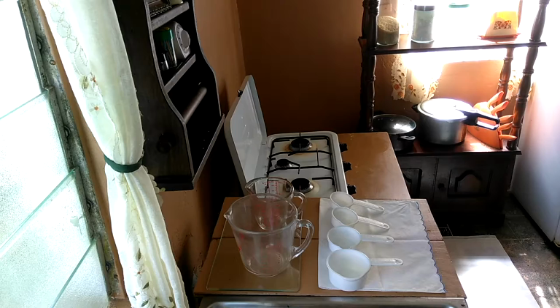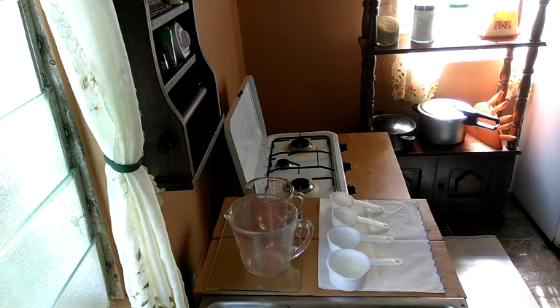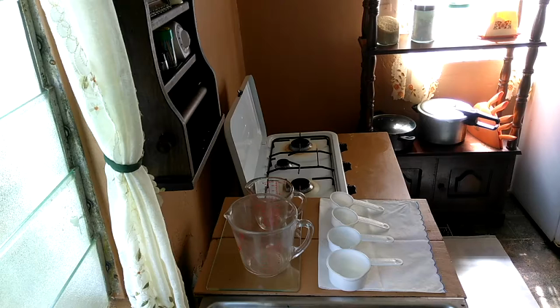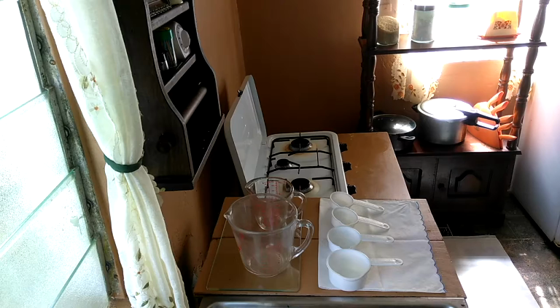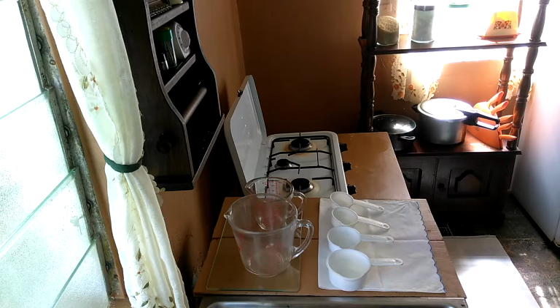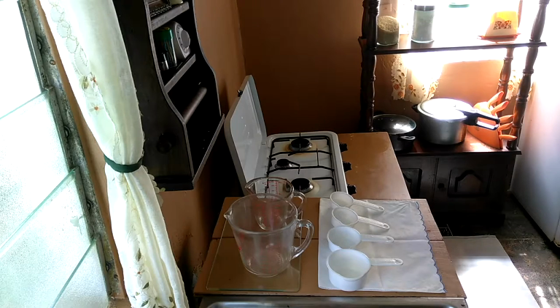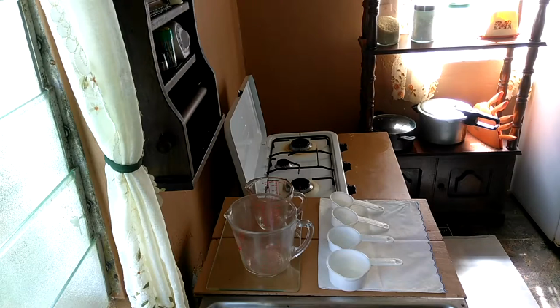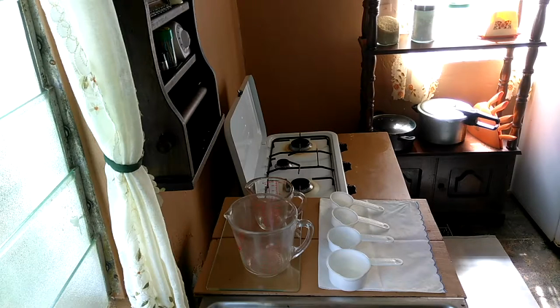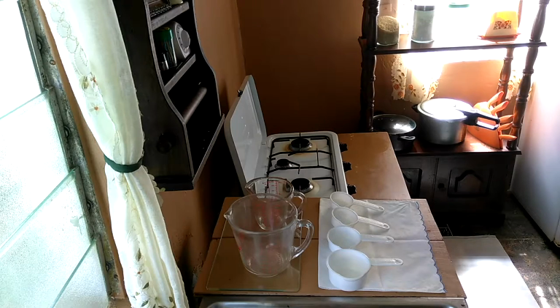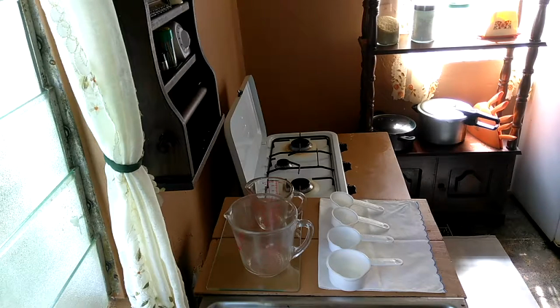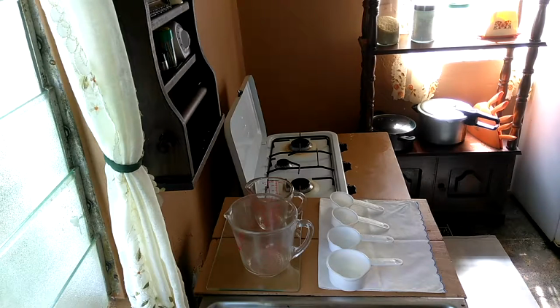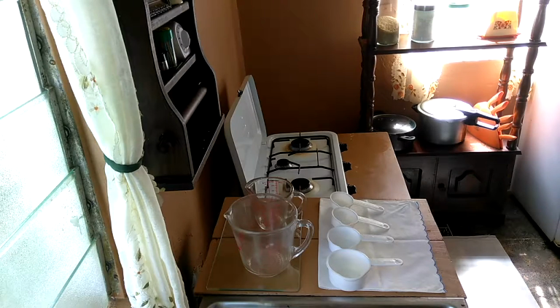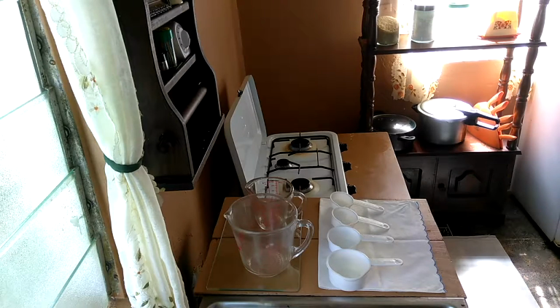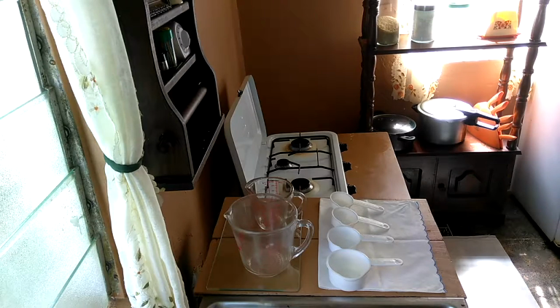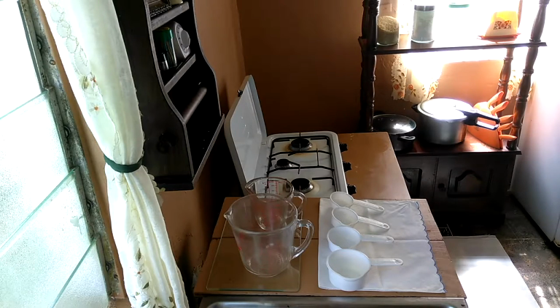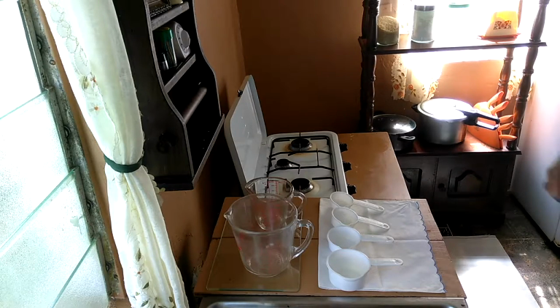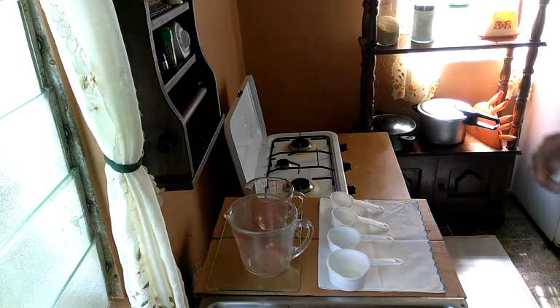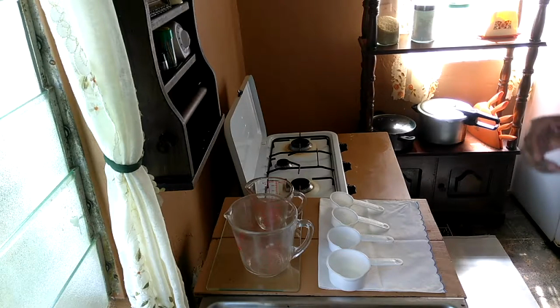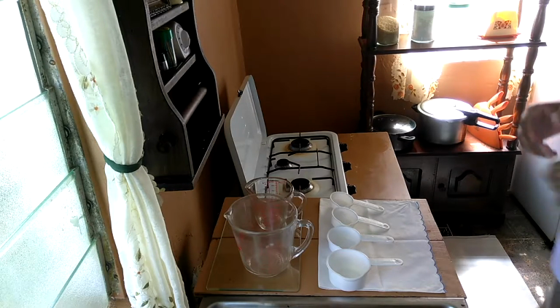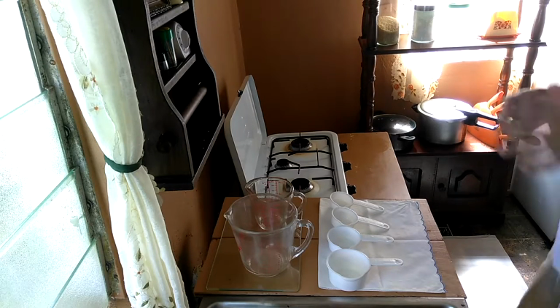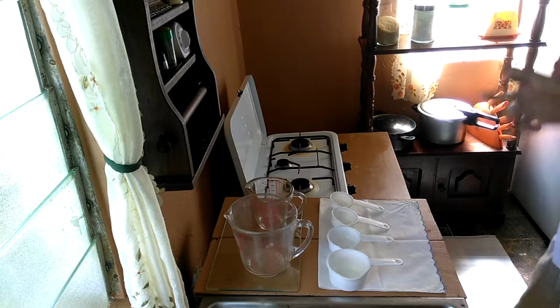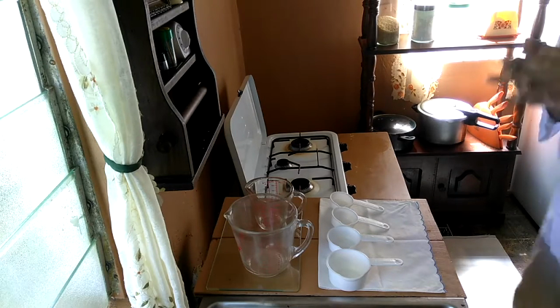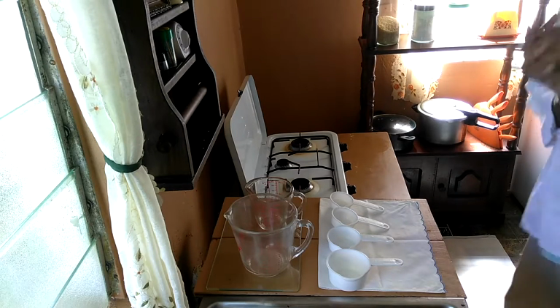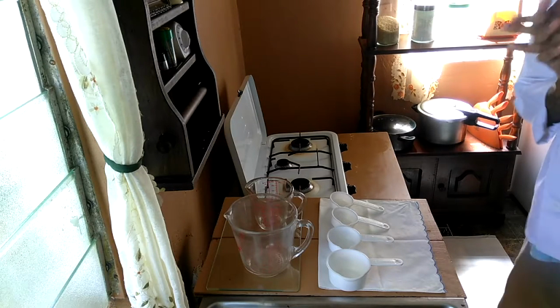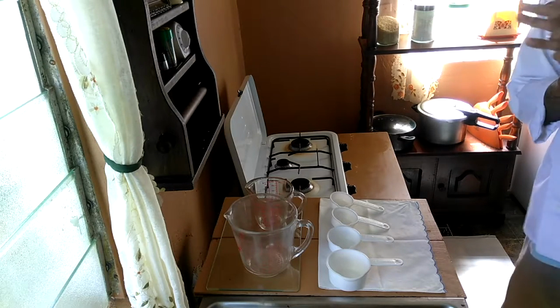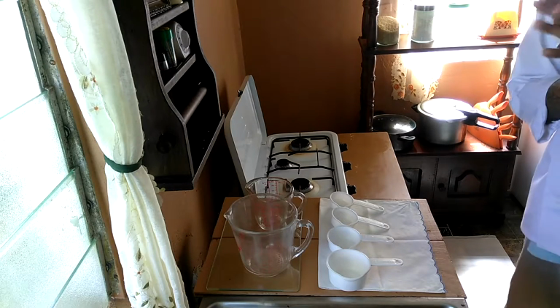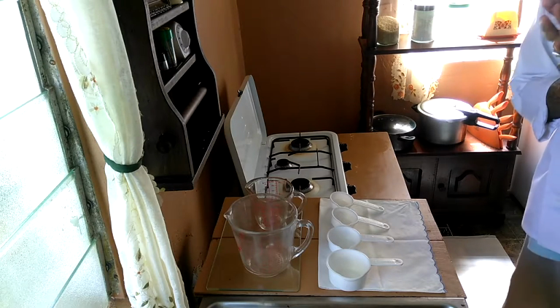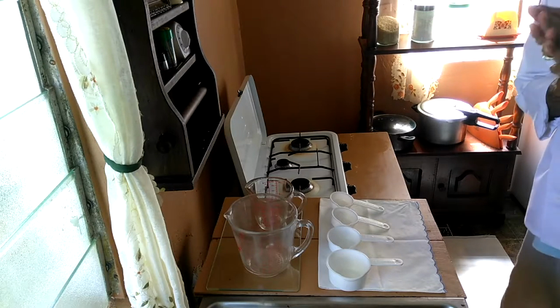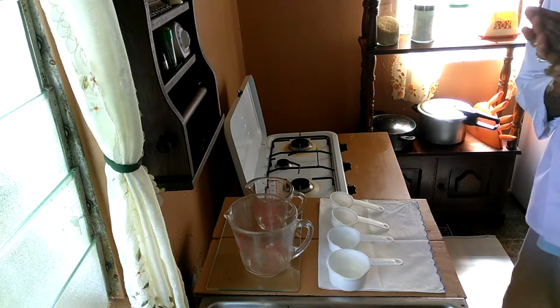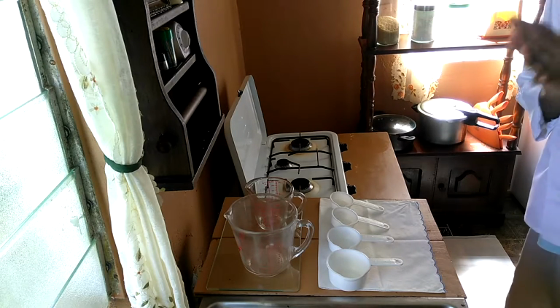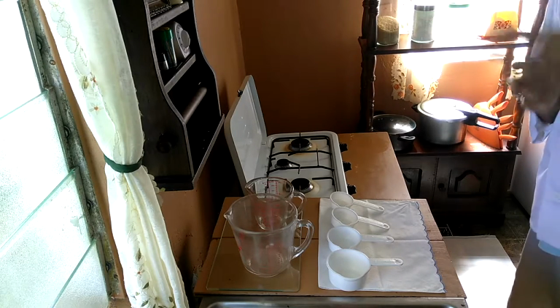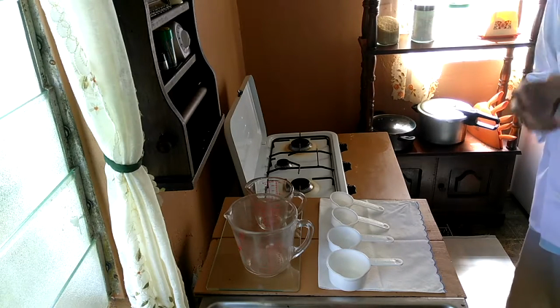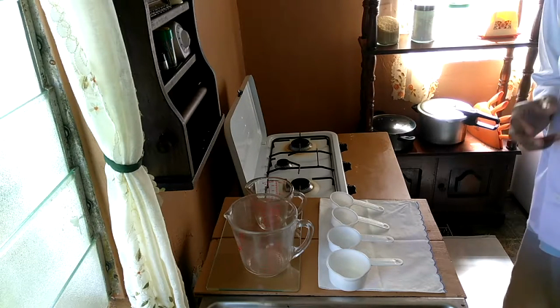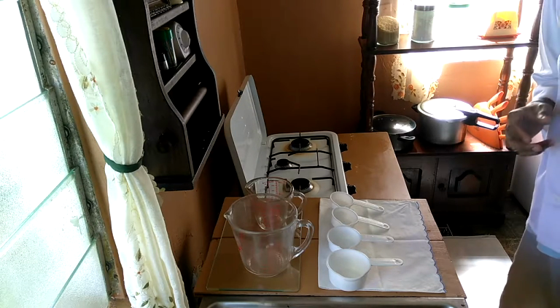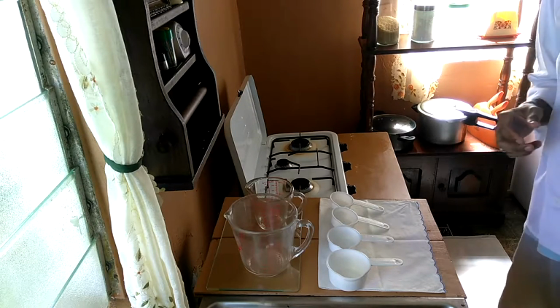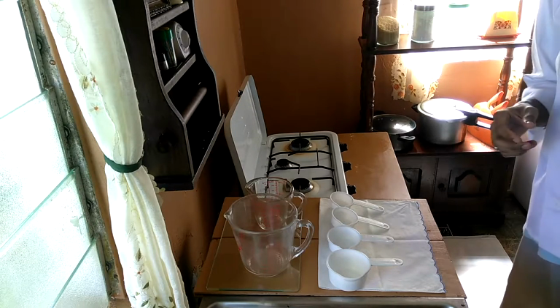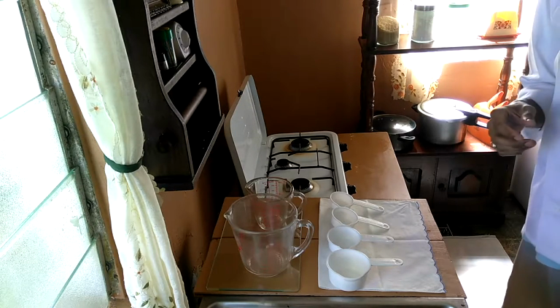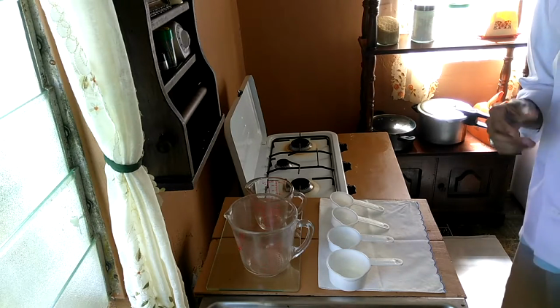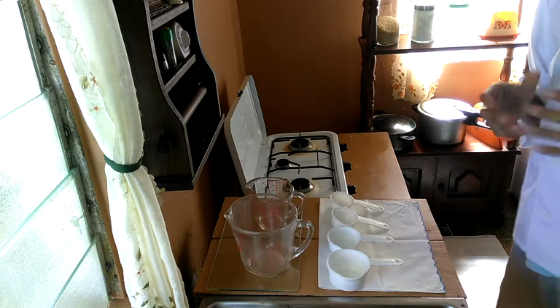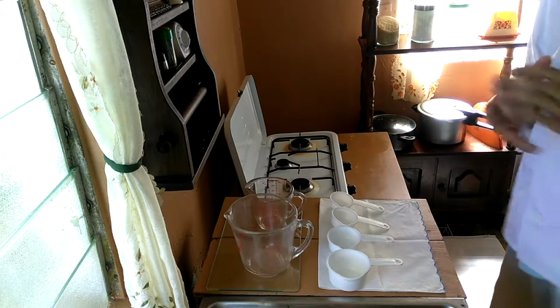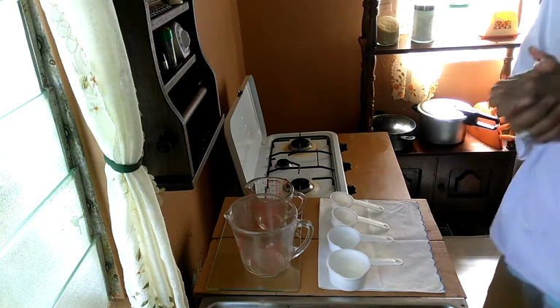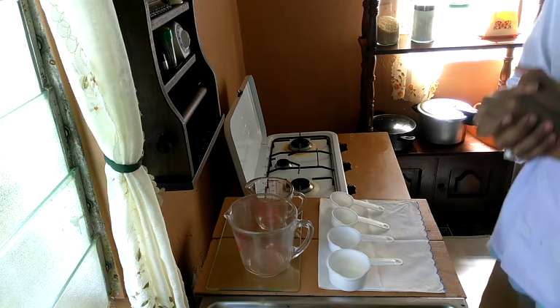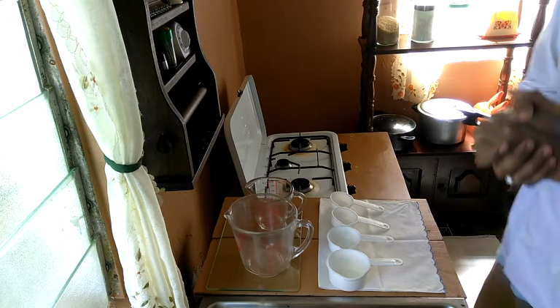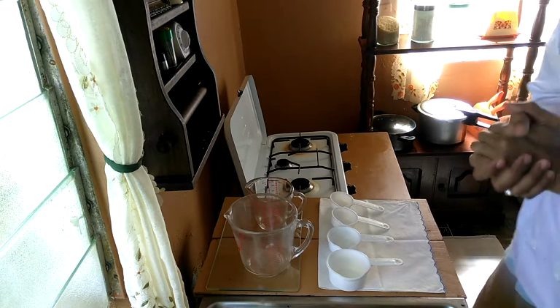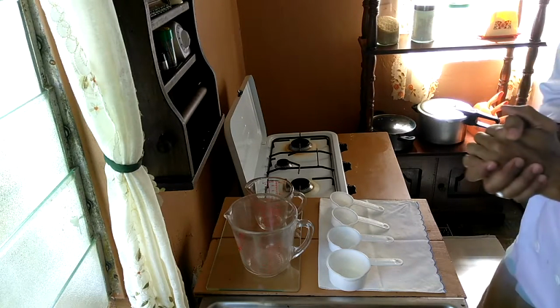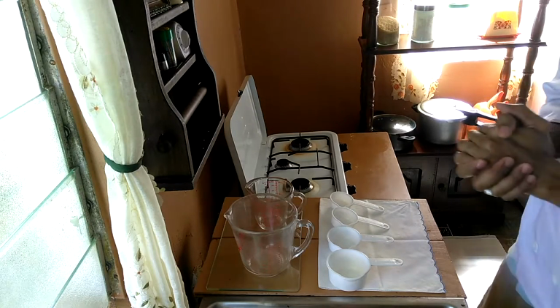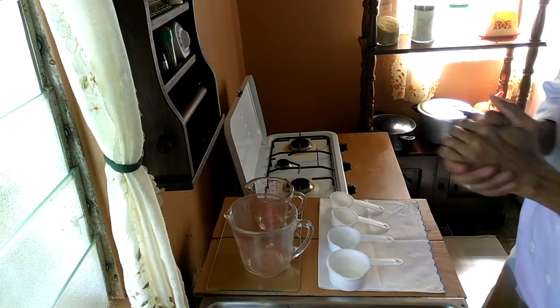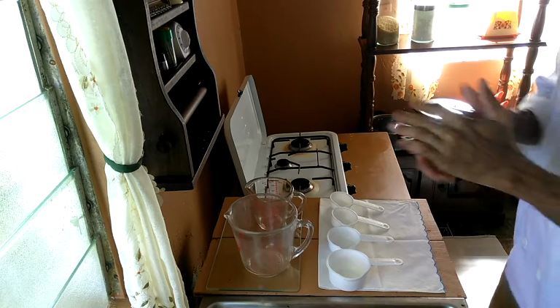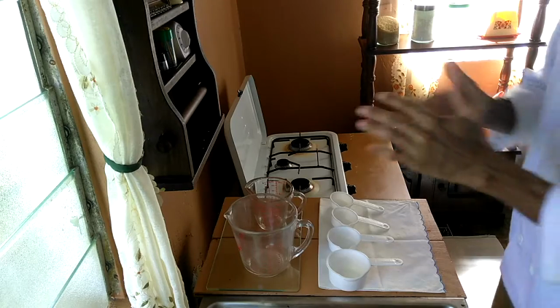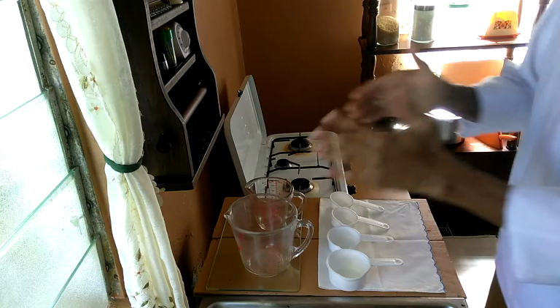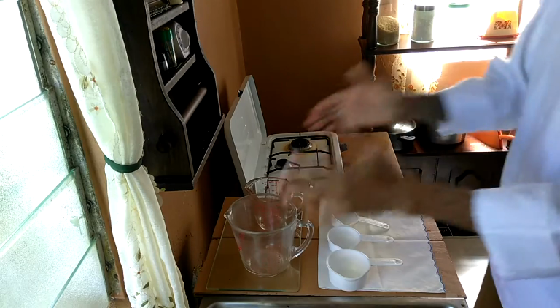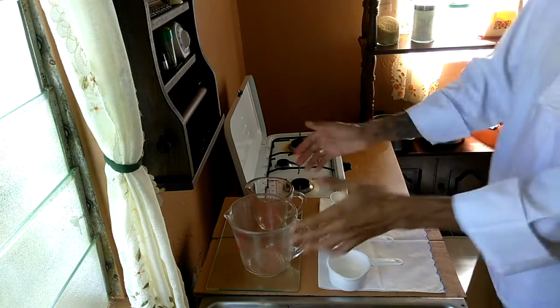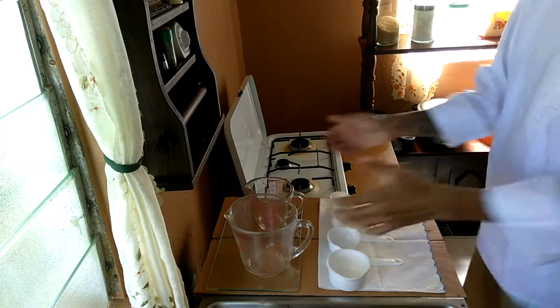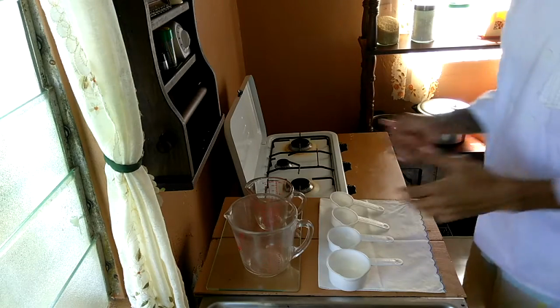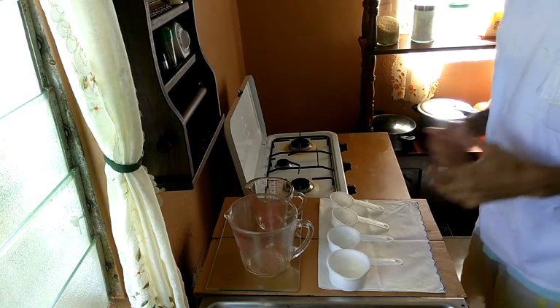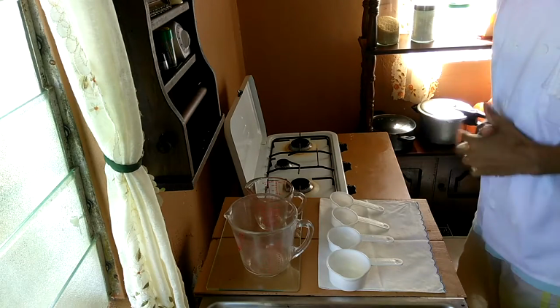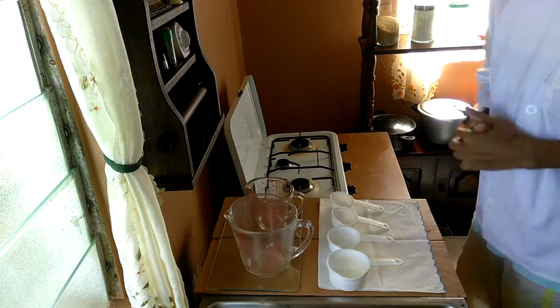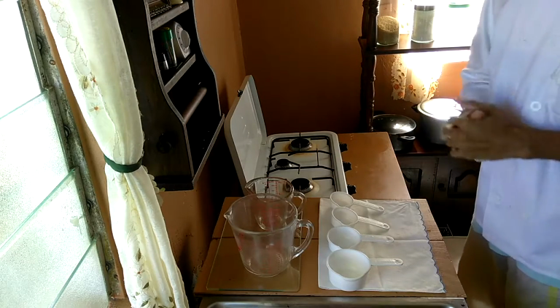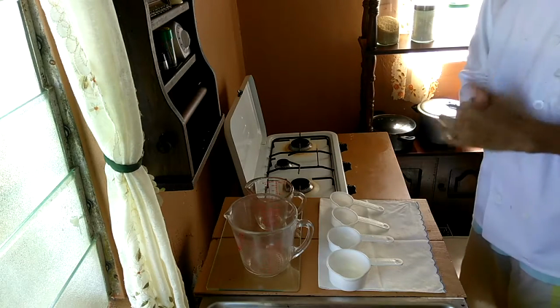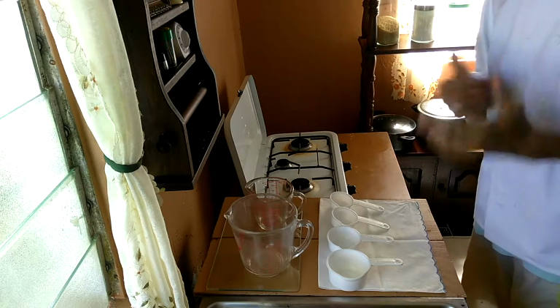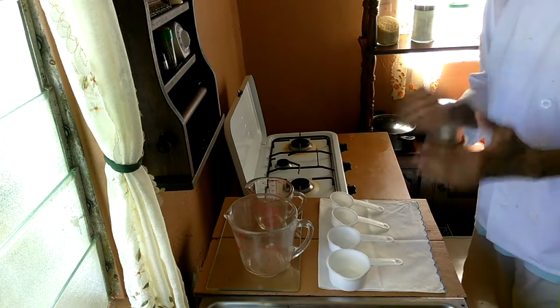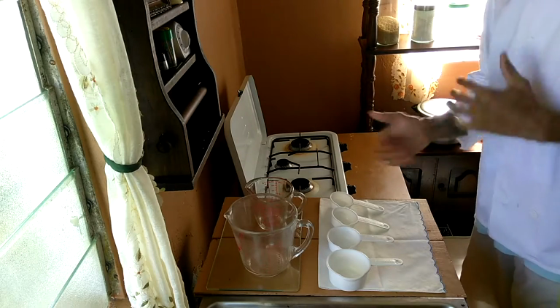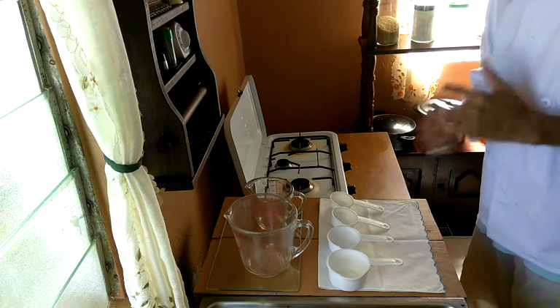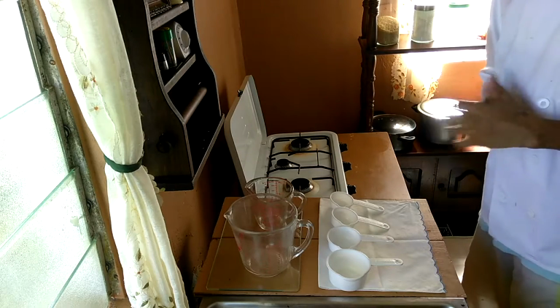Greetings, Chef Vincent coming to you live with another video. In today's video I'll be talking about measuring cups.